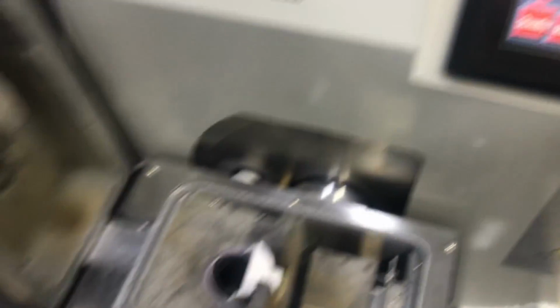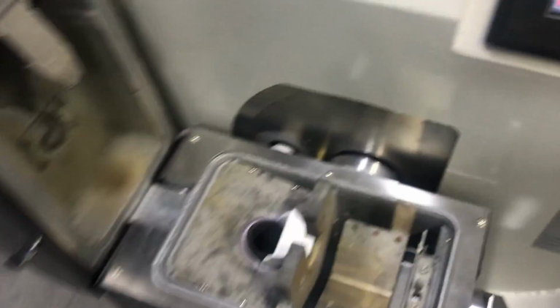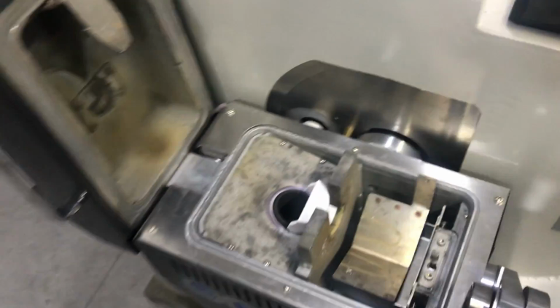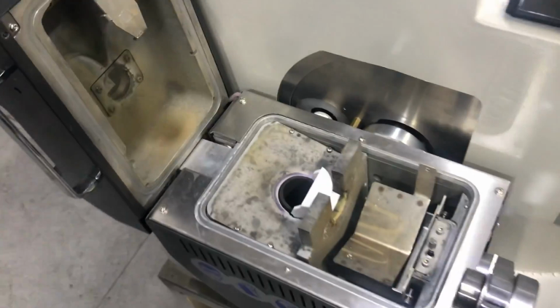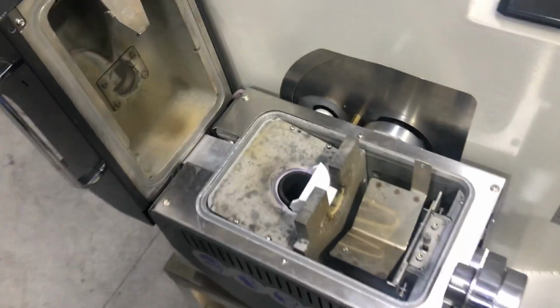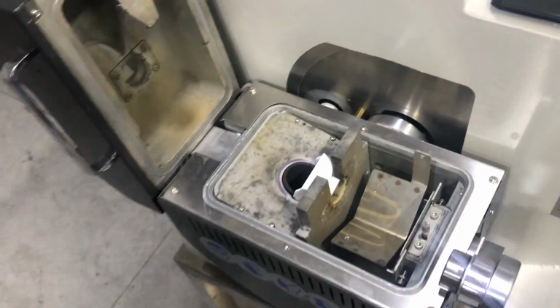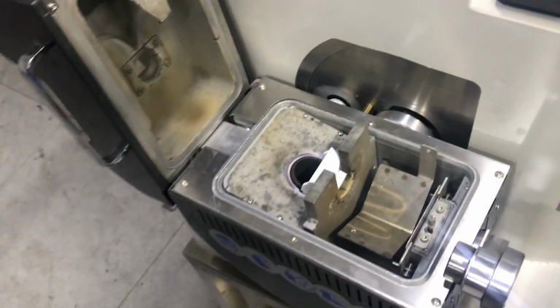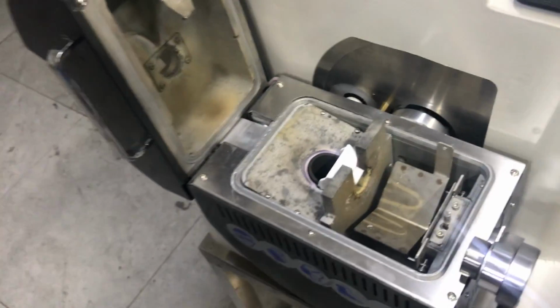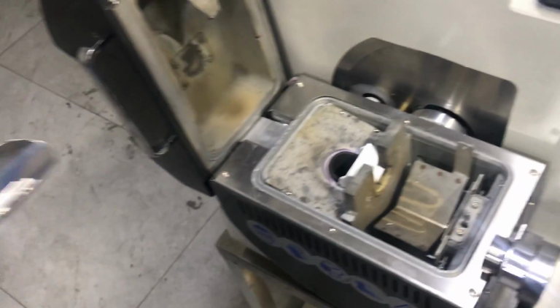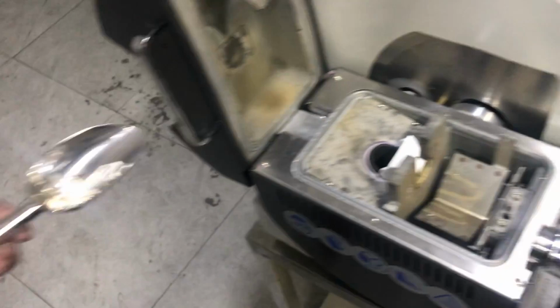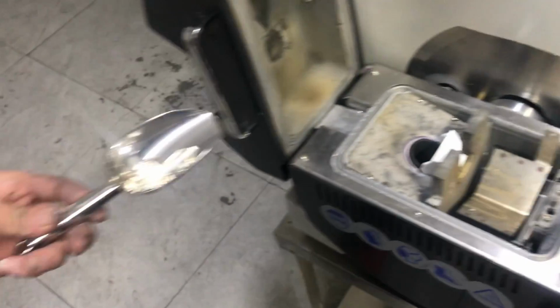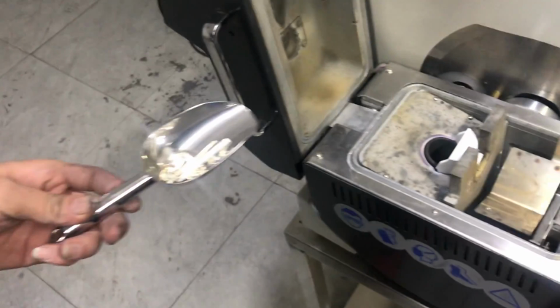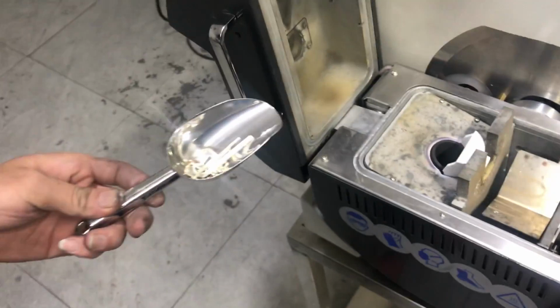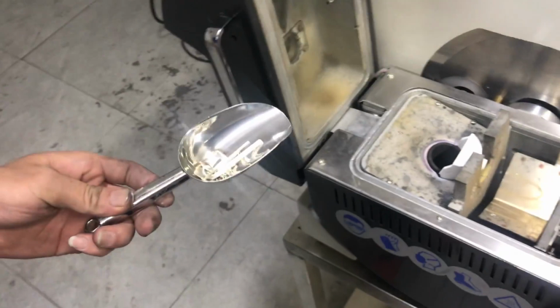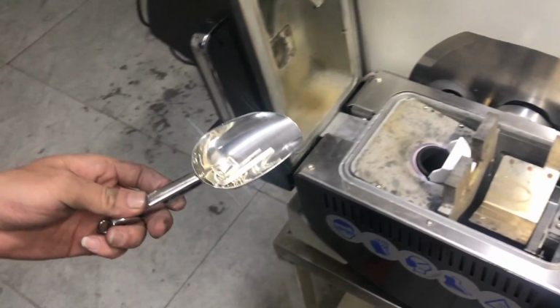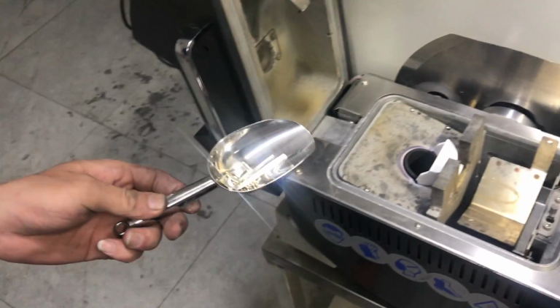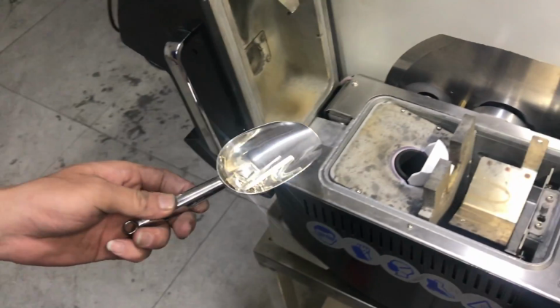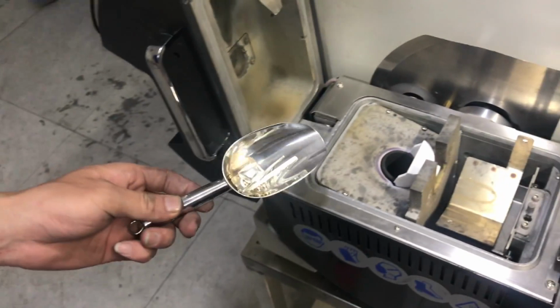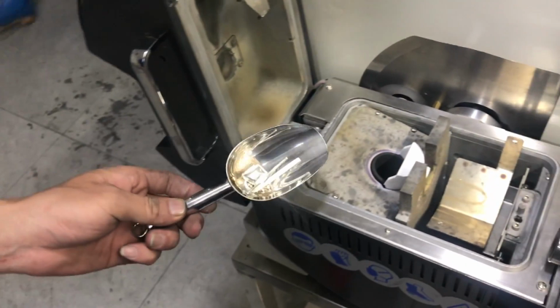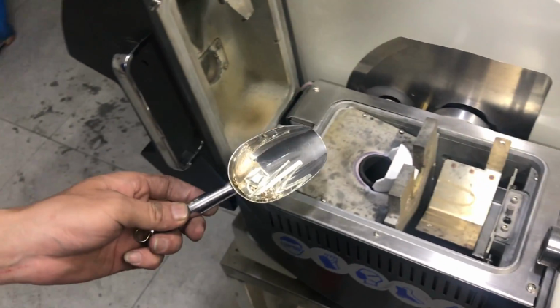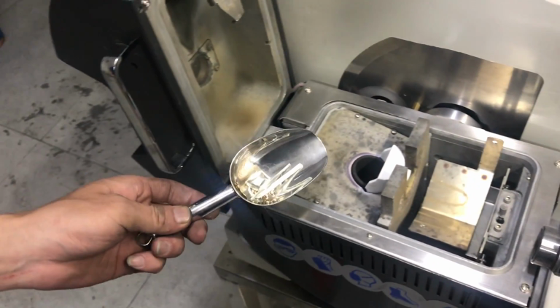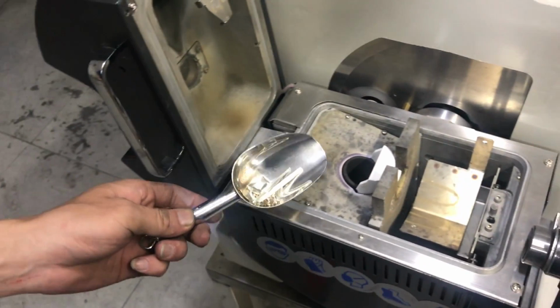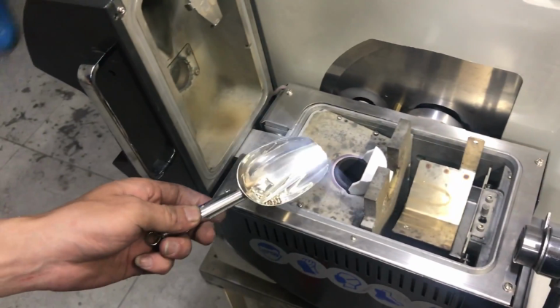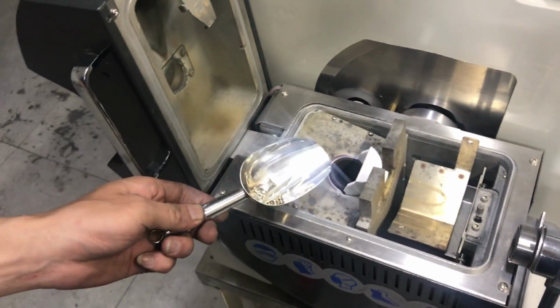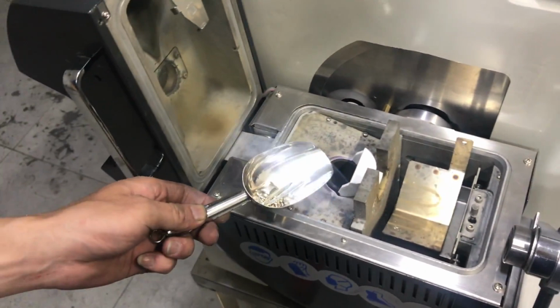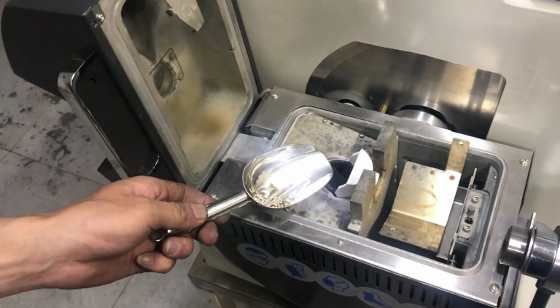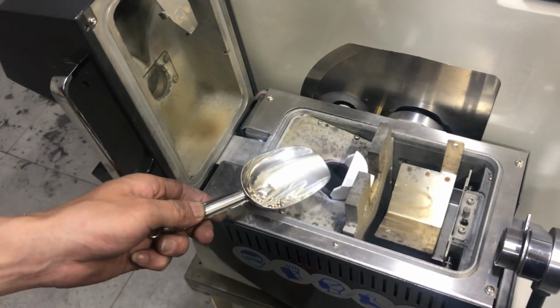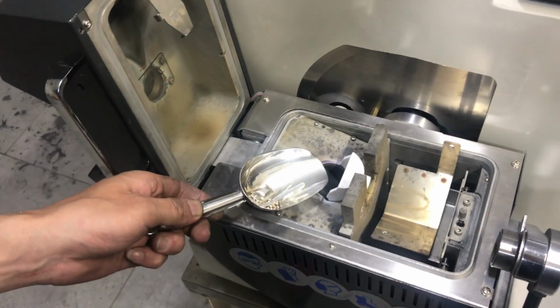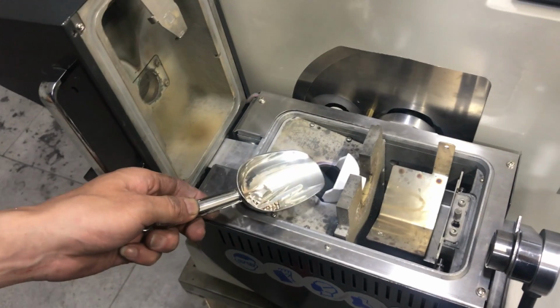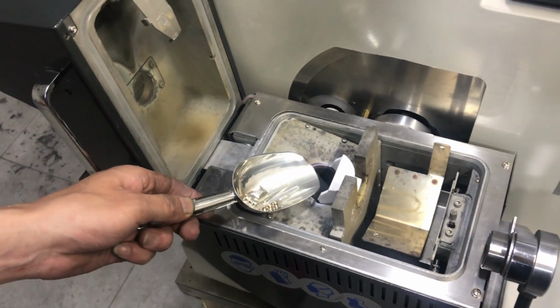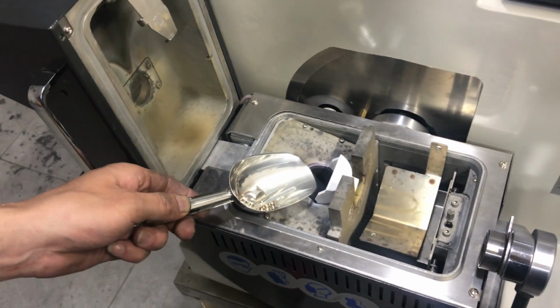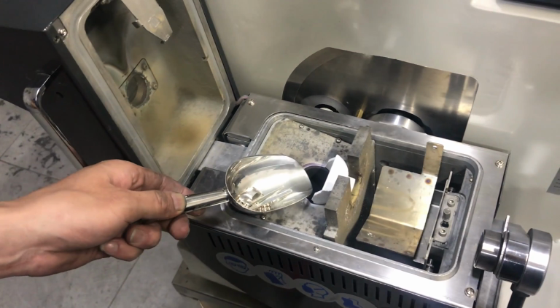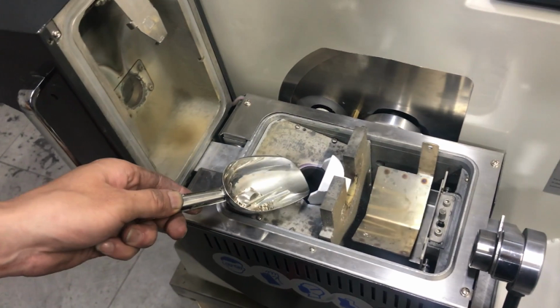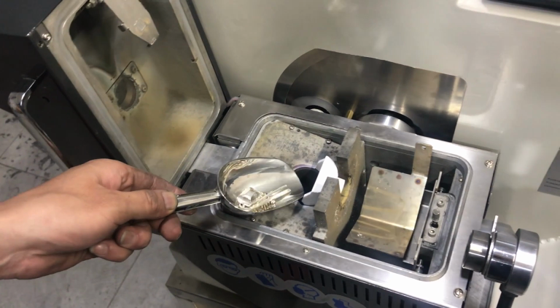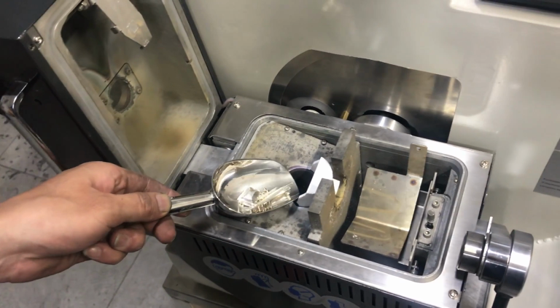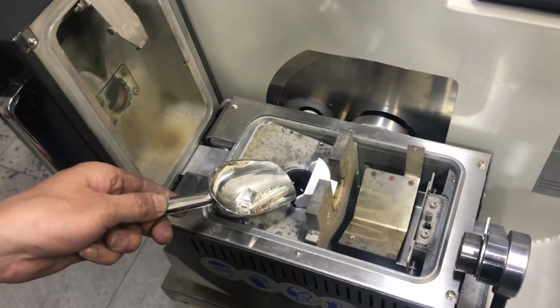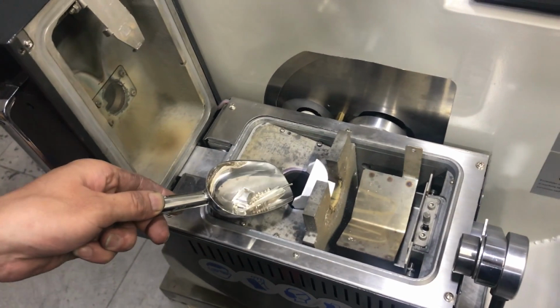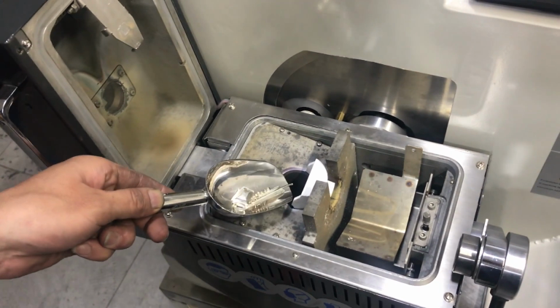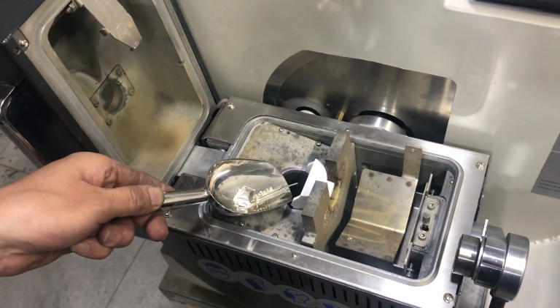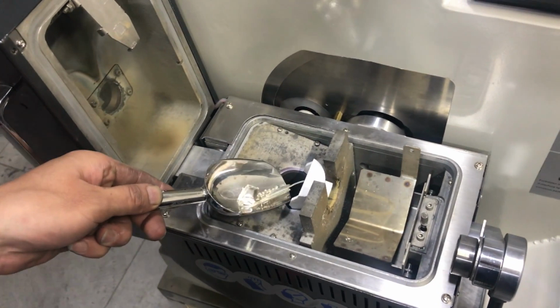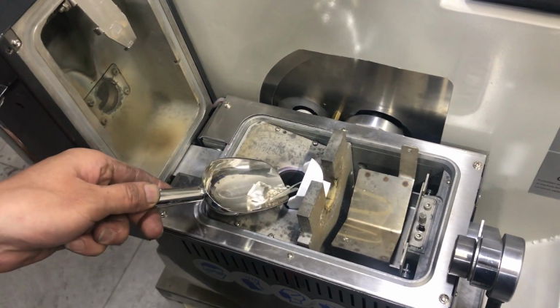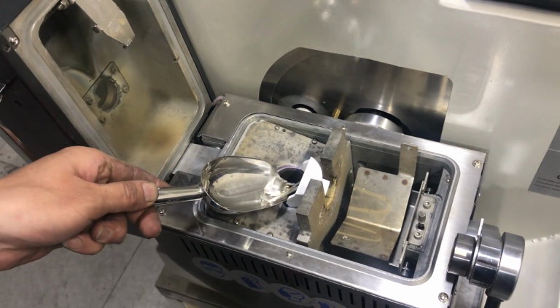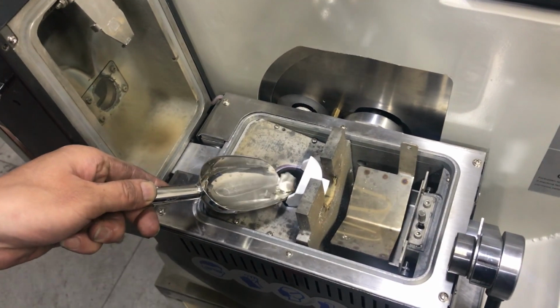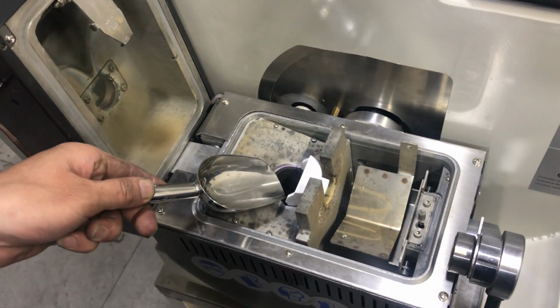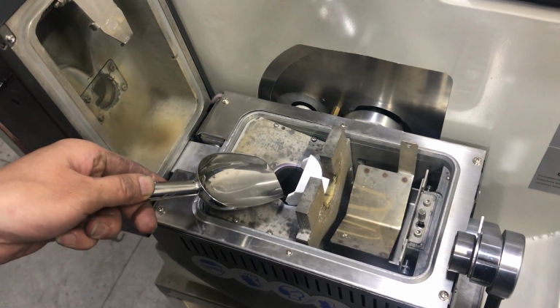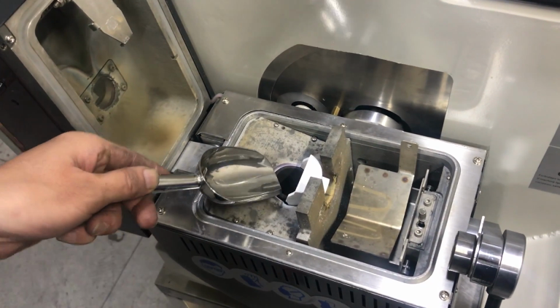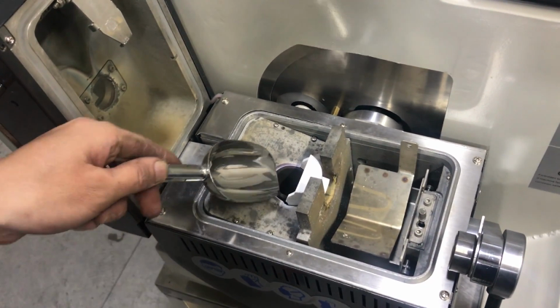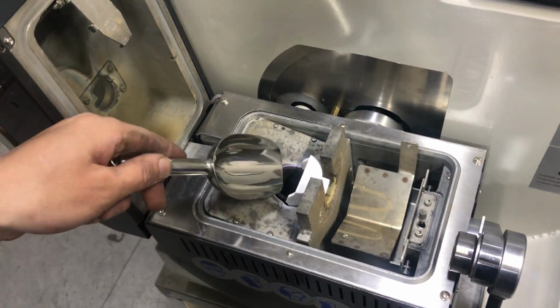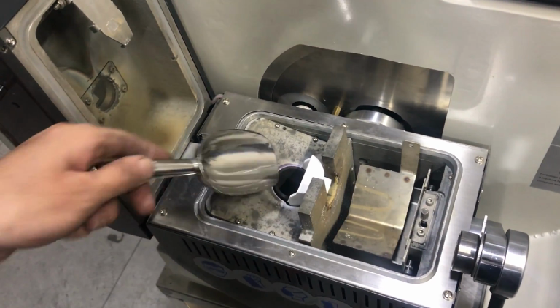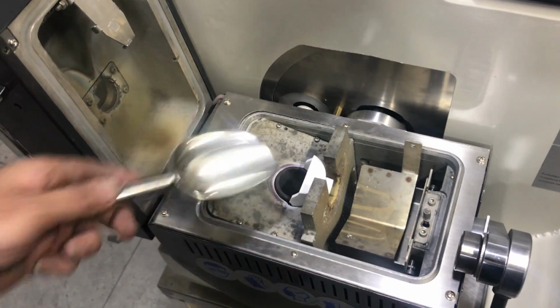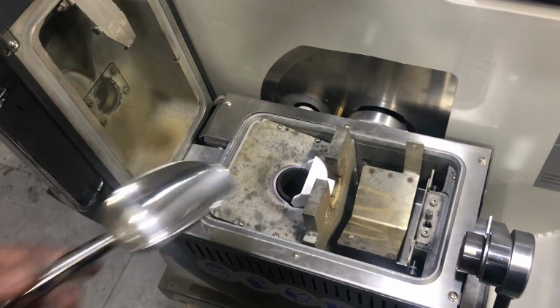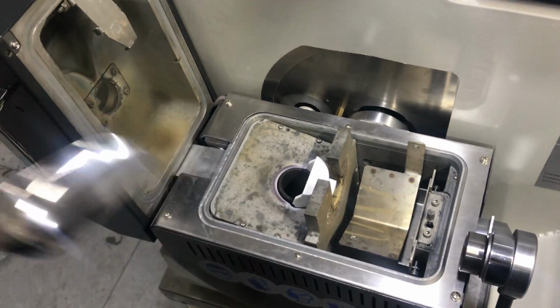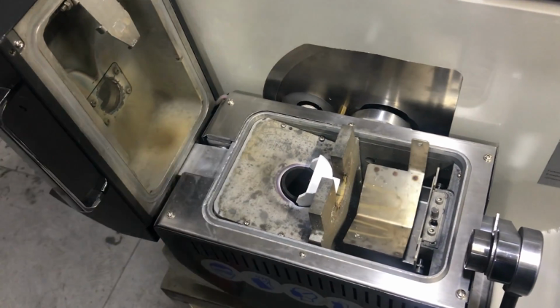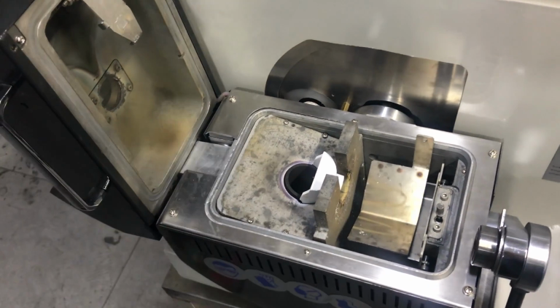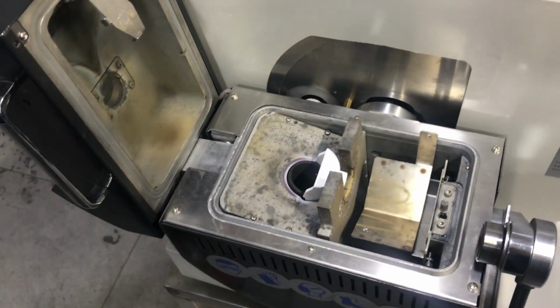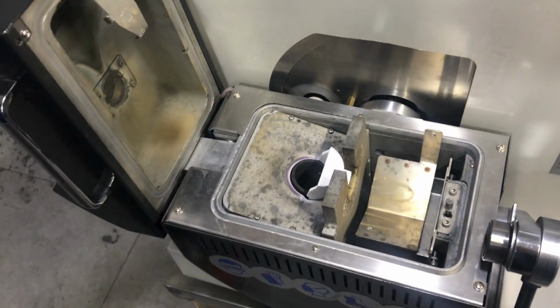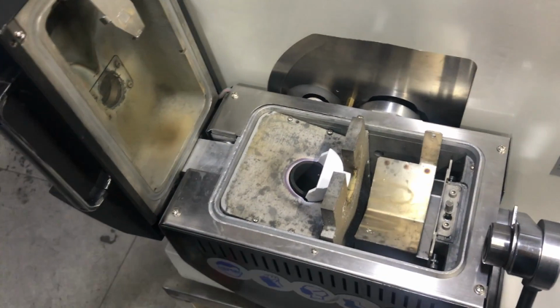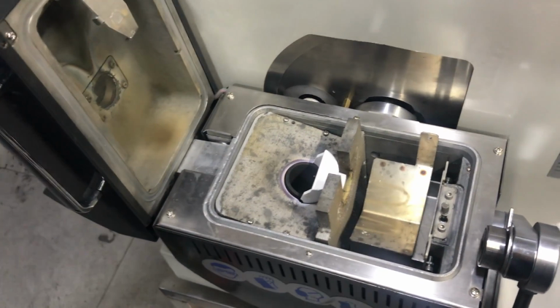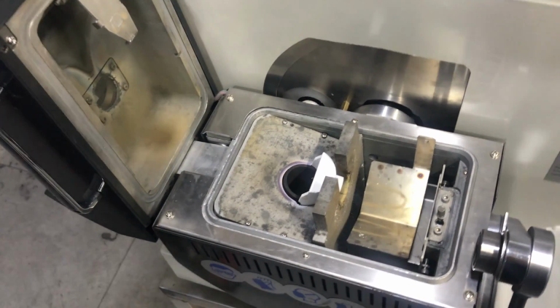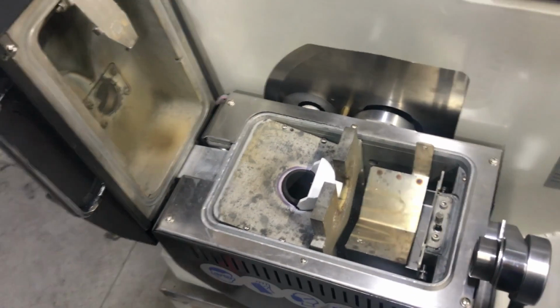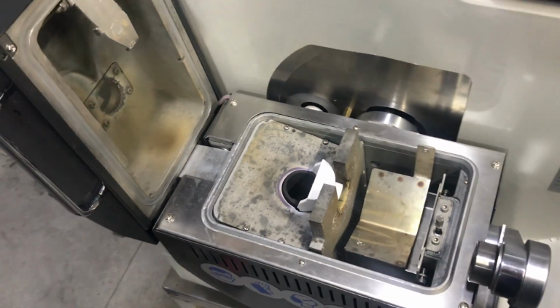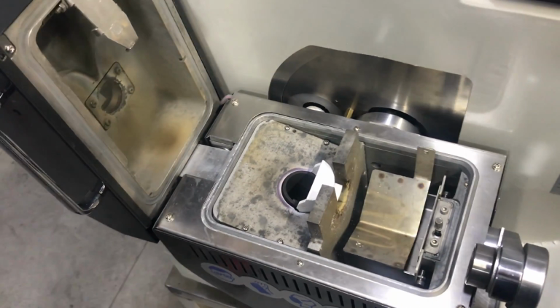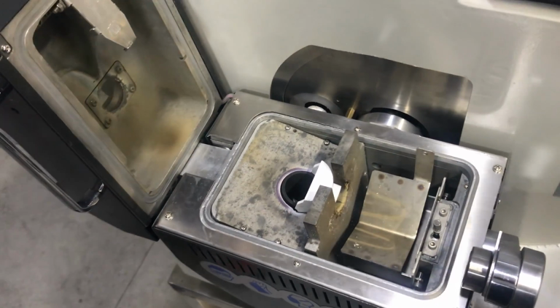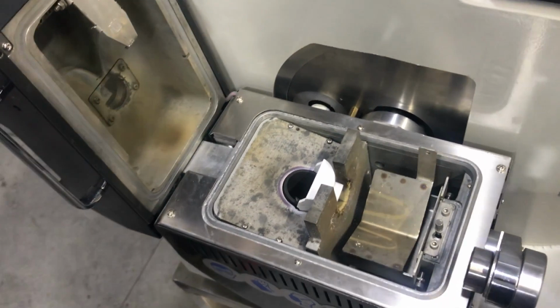Okay let's add the material. This is 925 silver material — 925 silver.